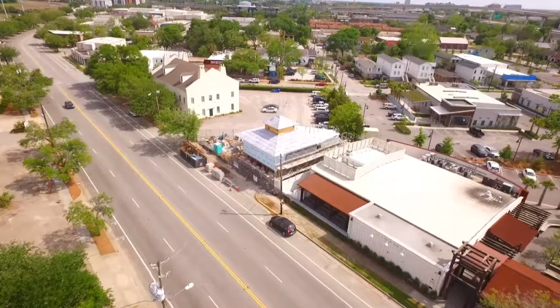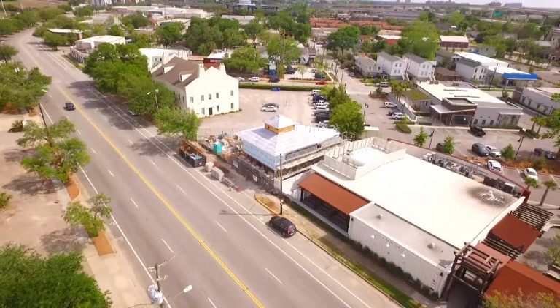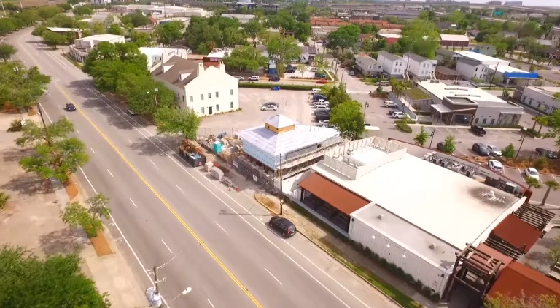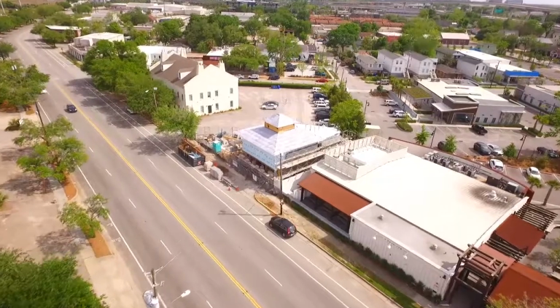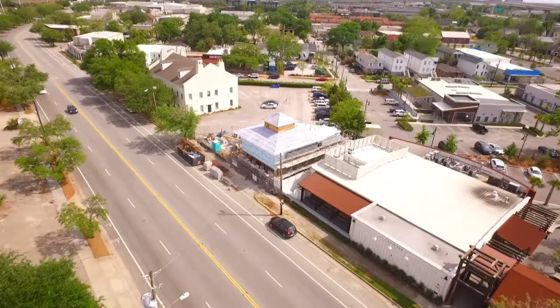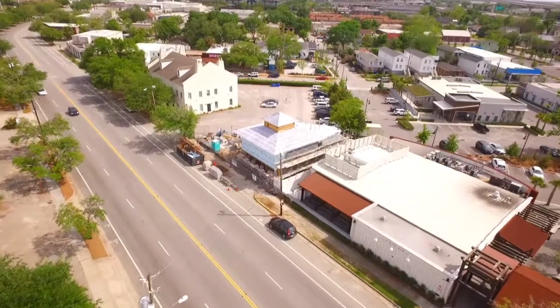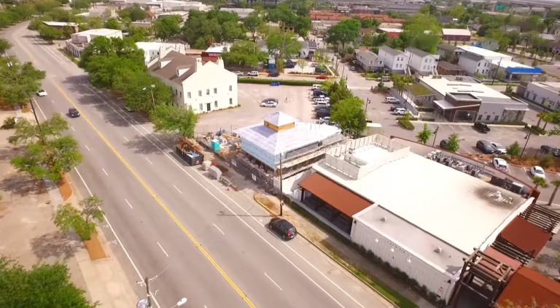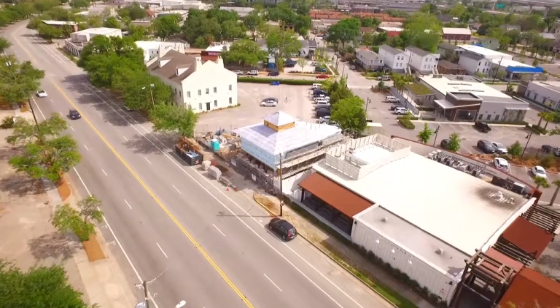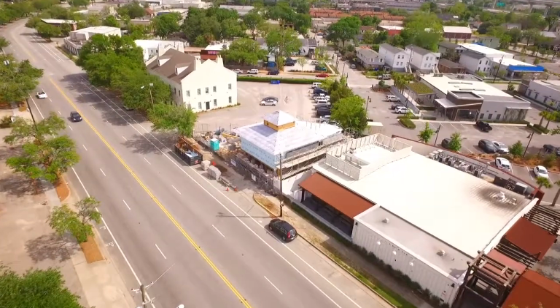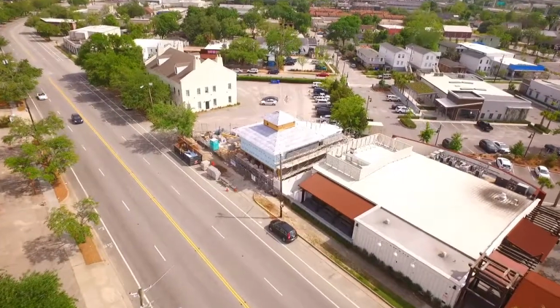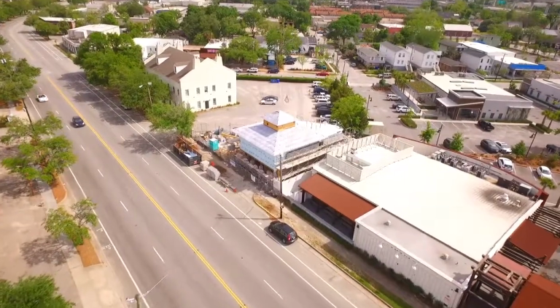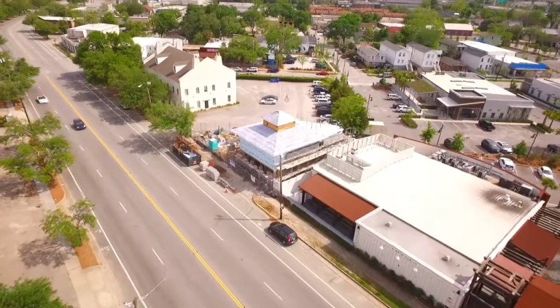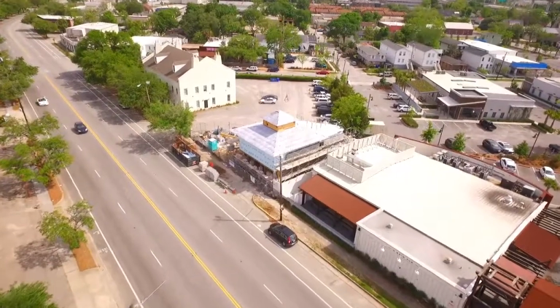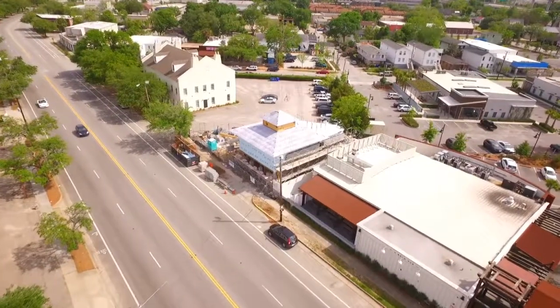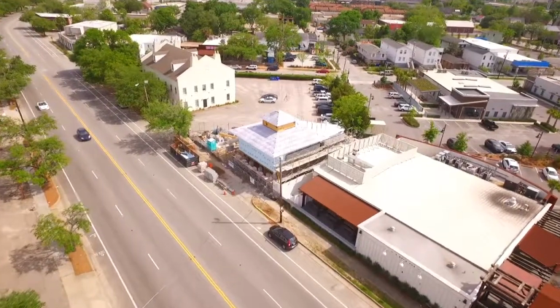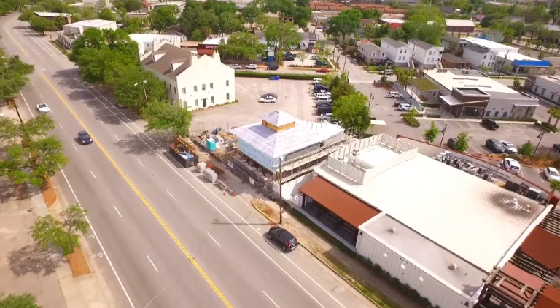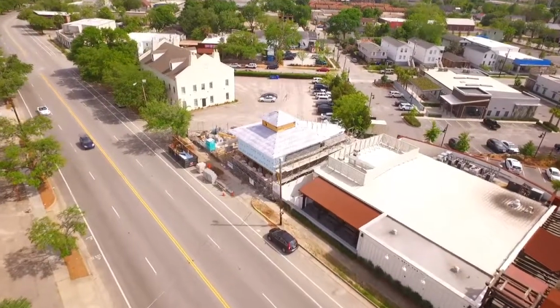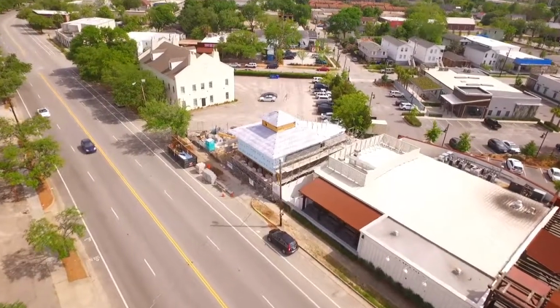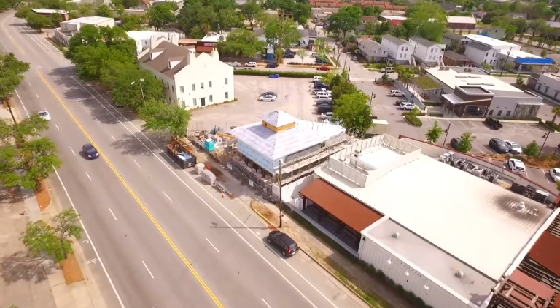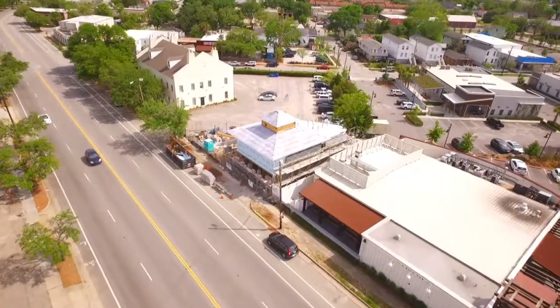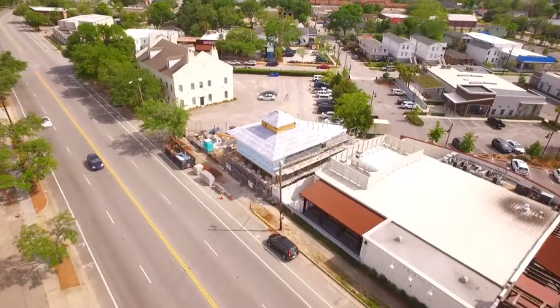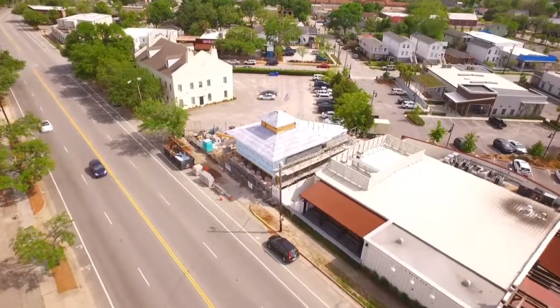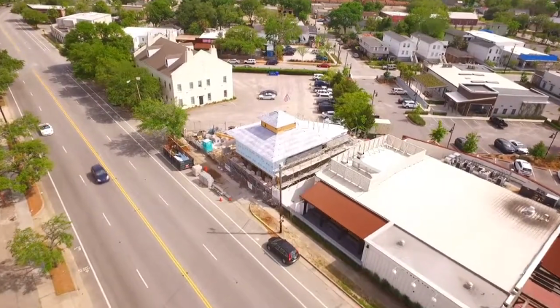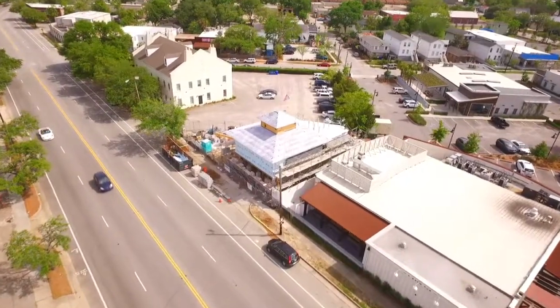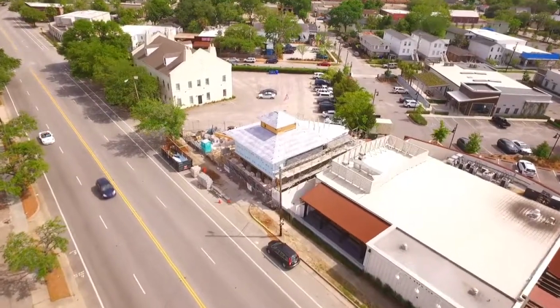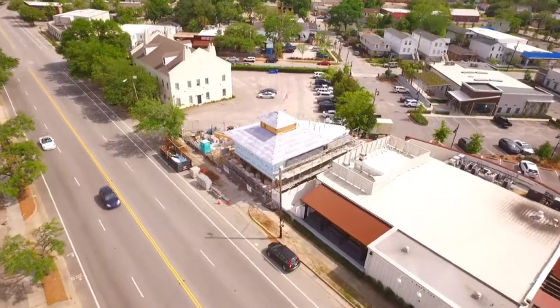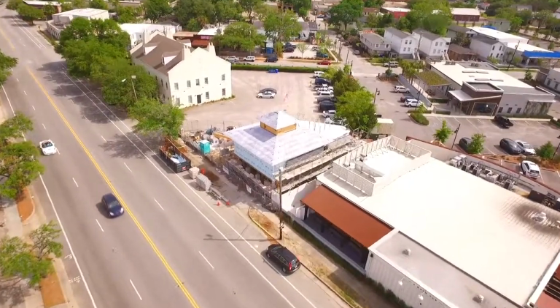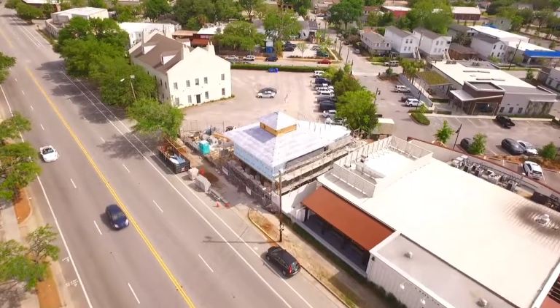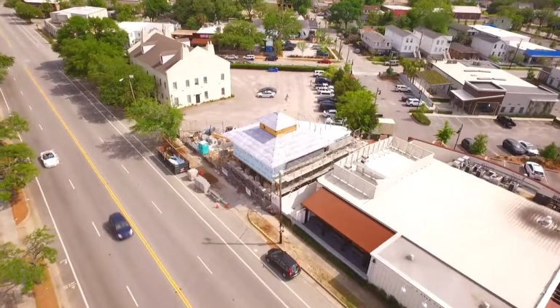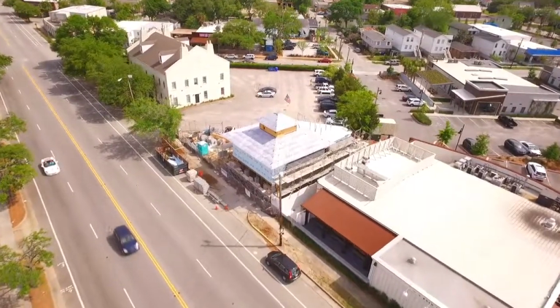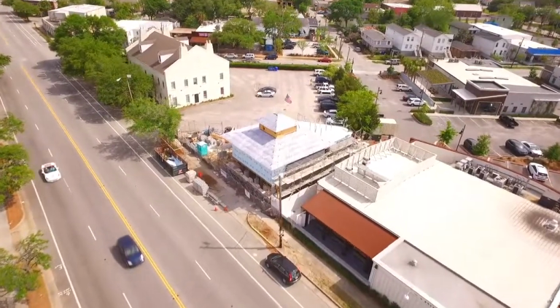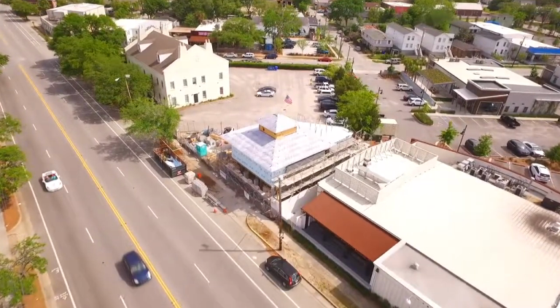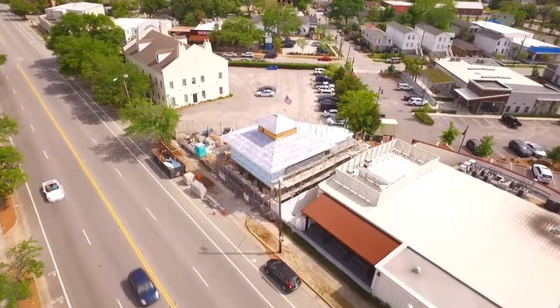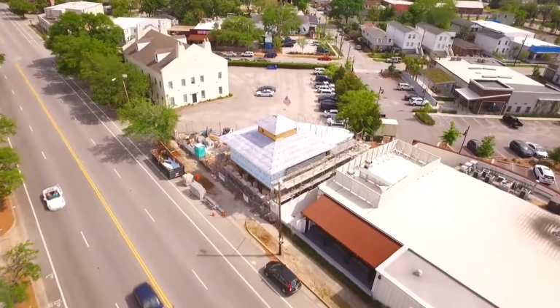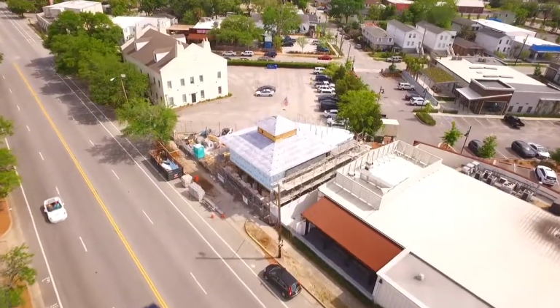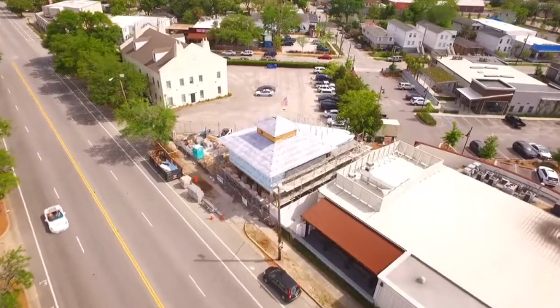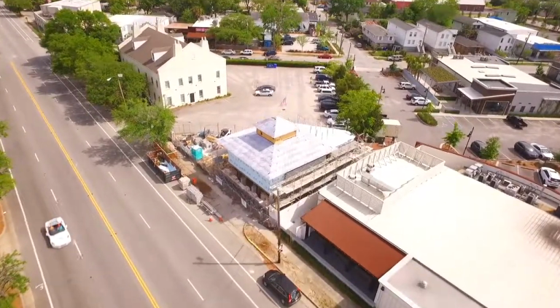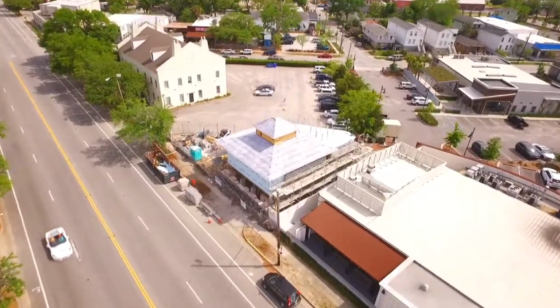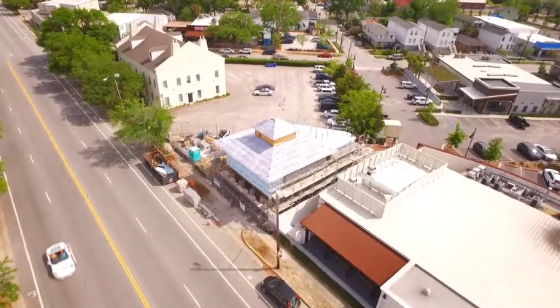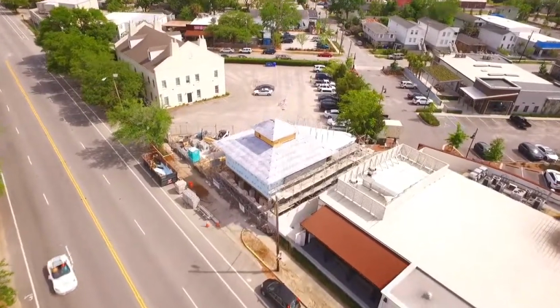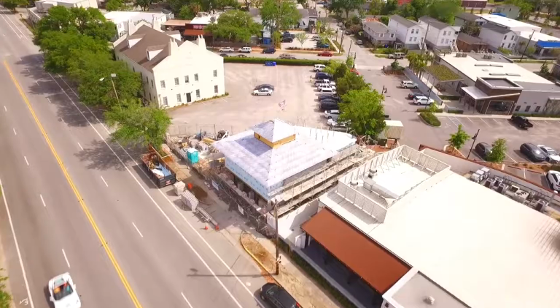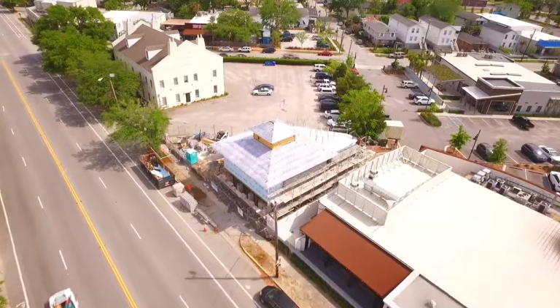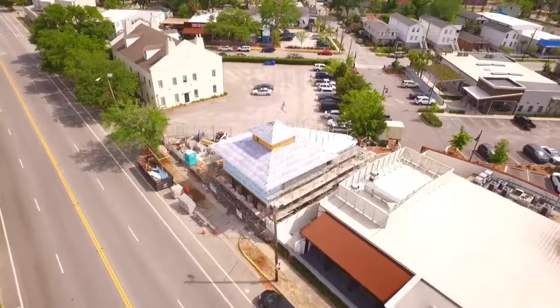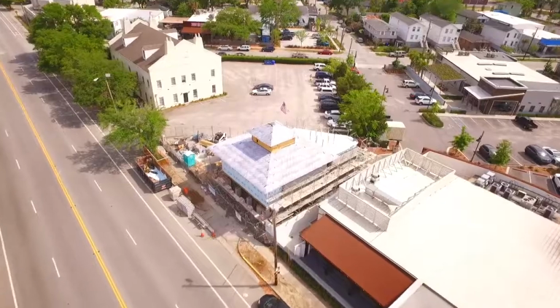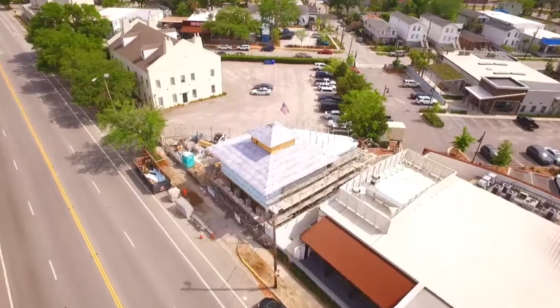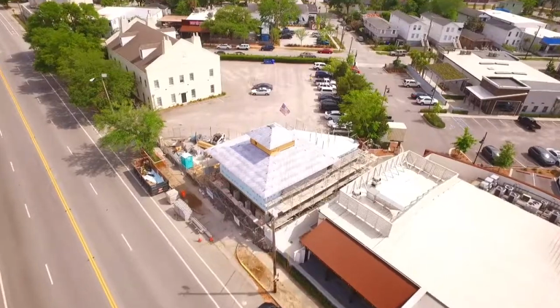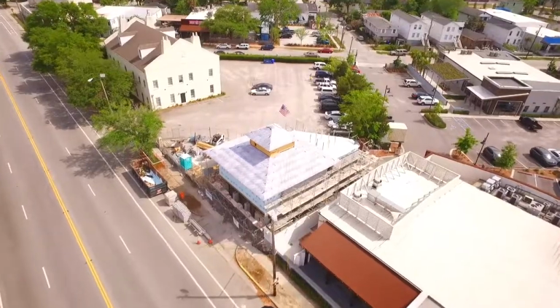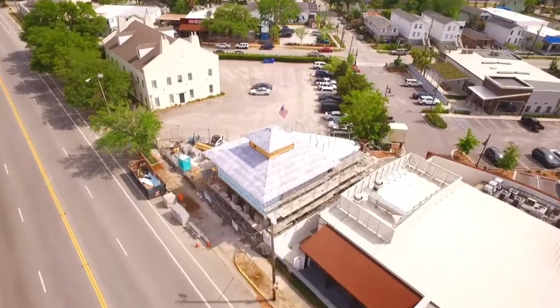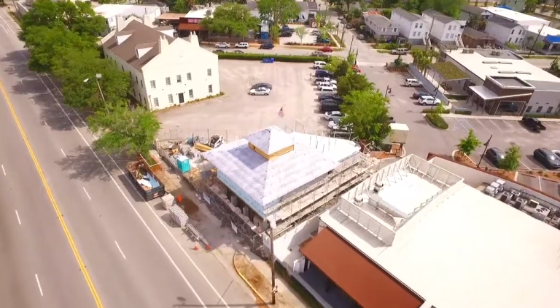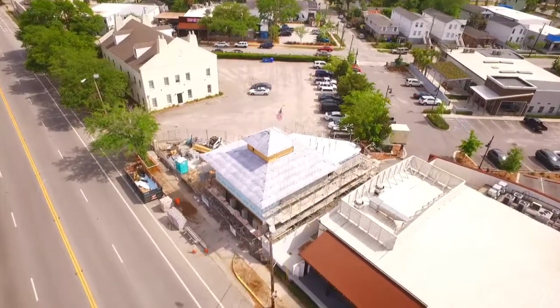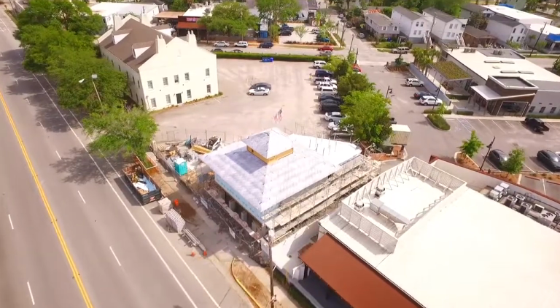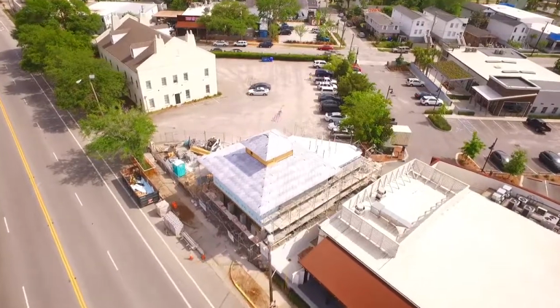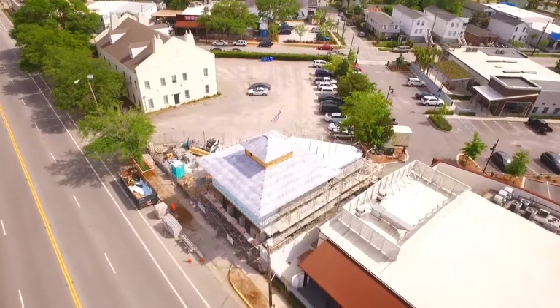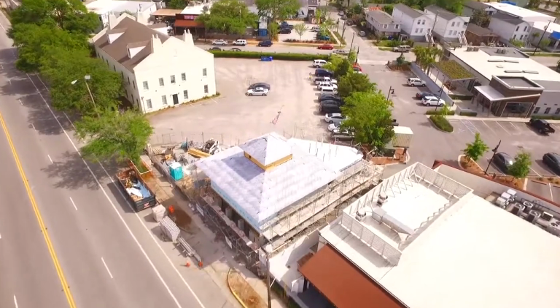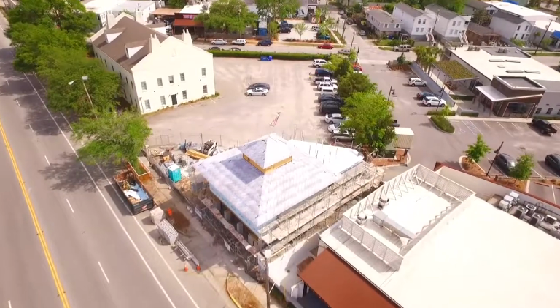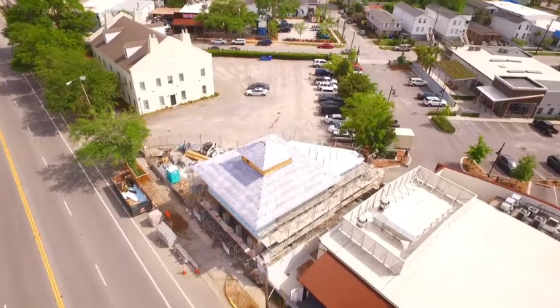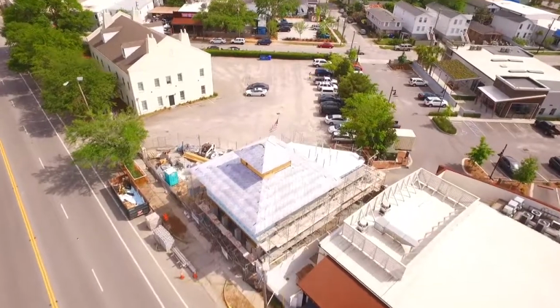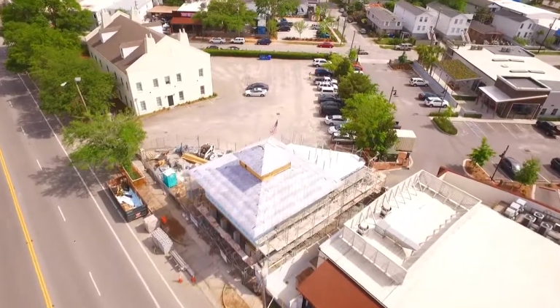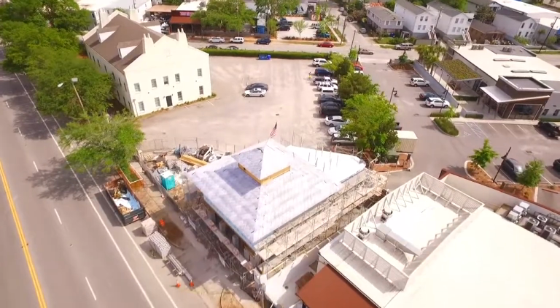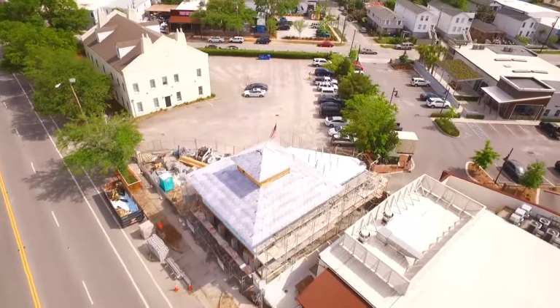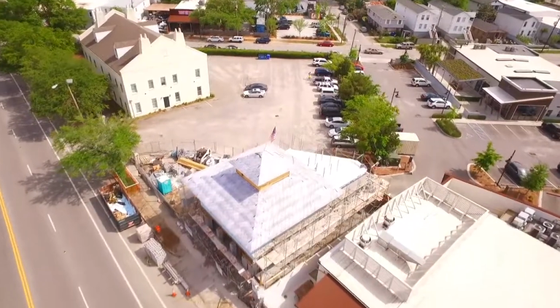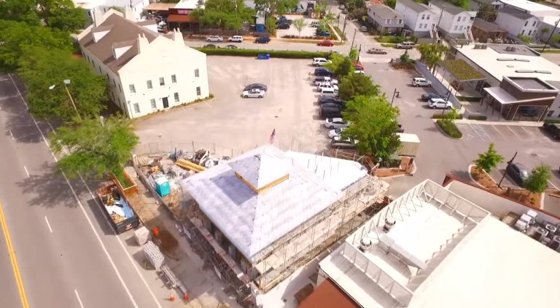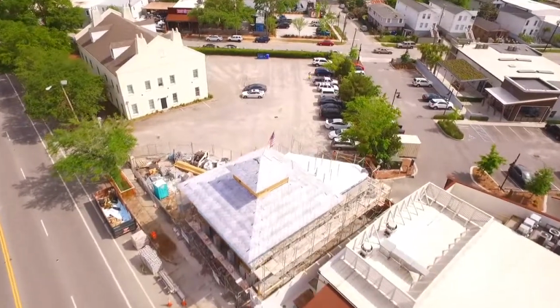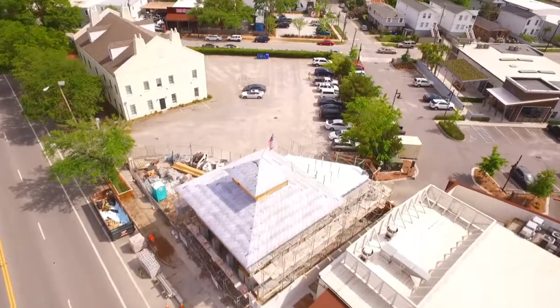Look at the location, the attention to detail, and you have to love that American flag. Linden Construction builds Charleston, and they build it very well.